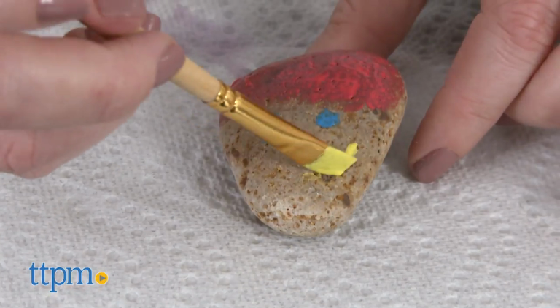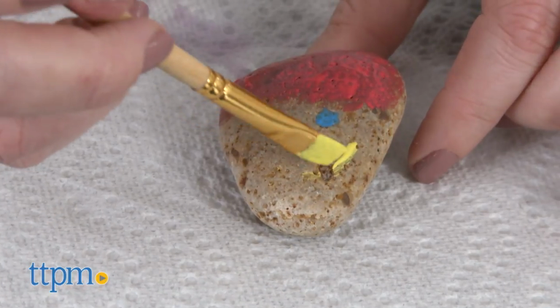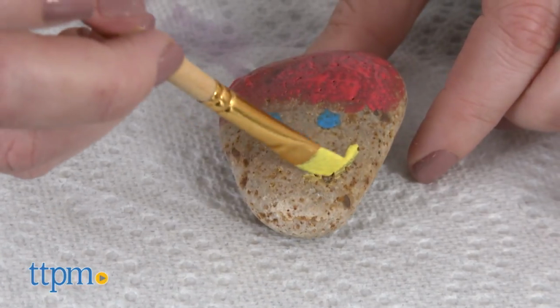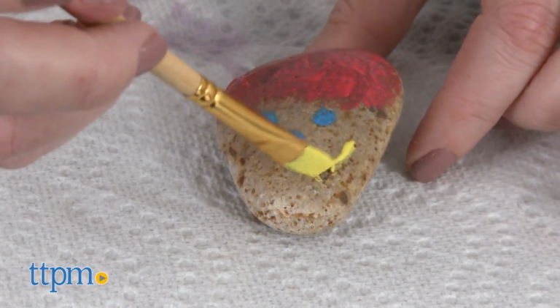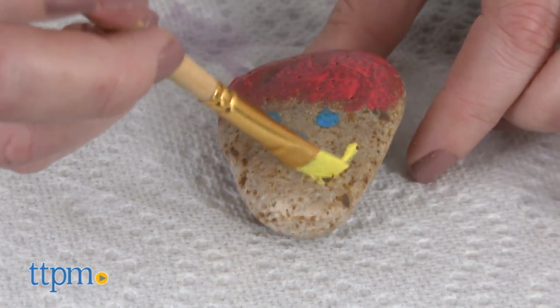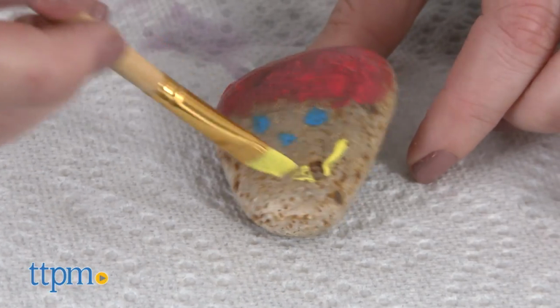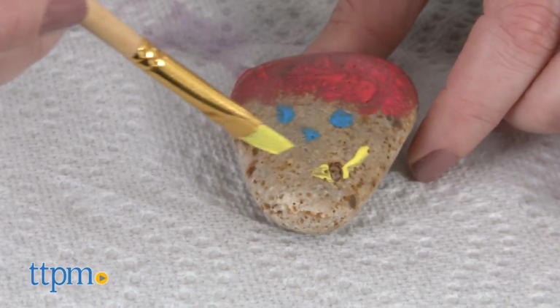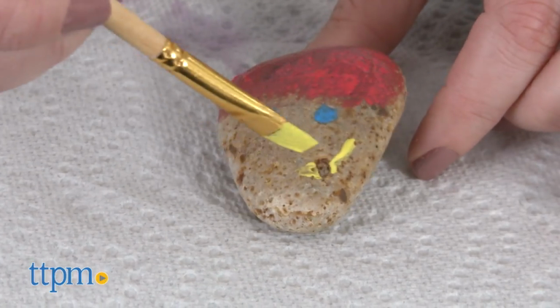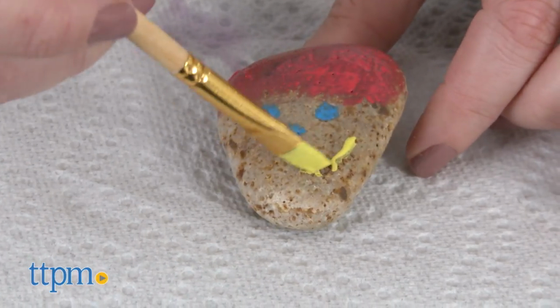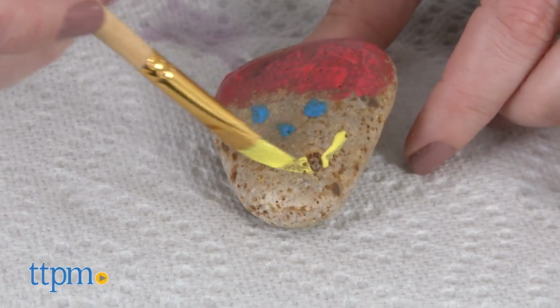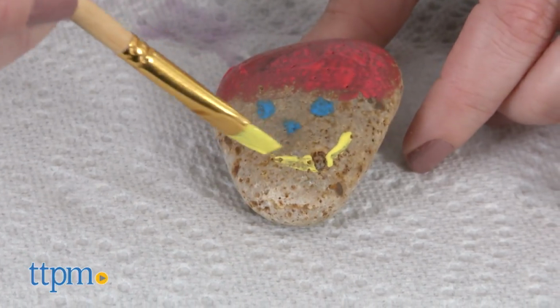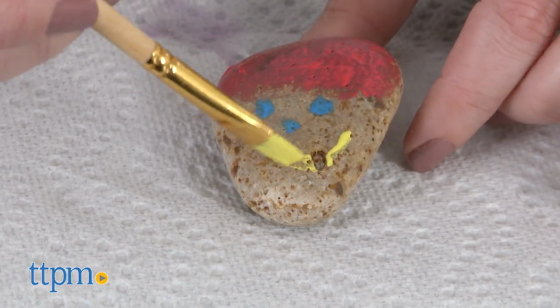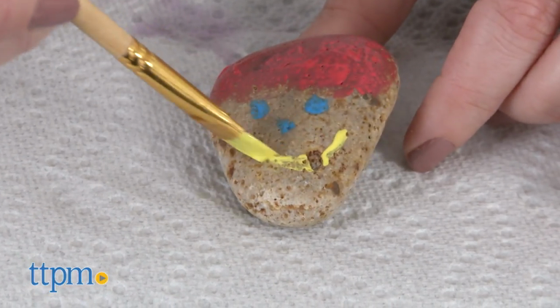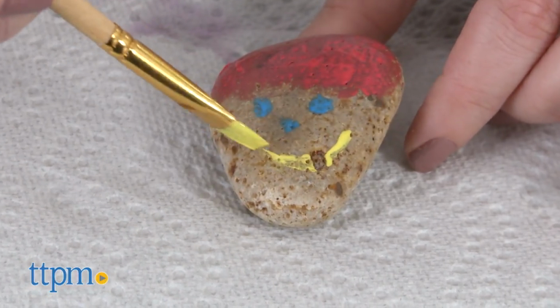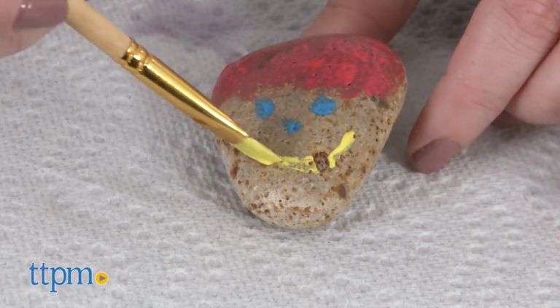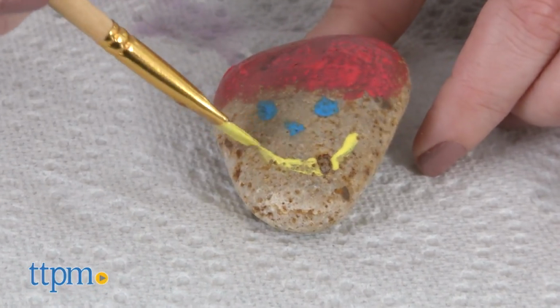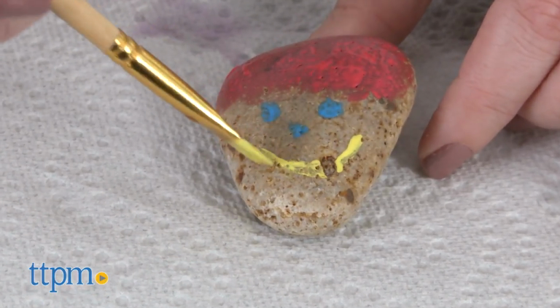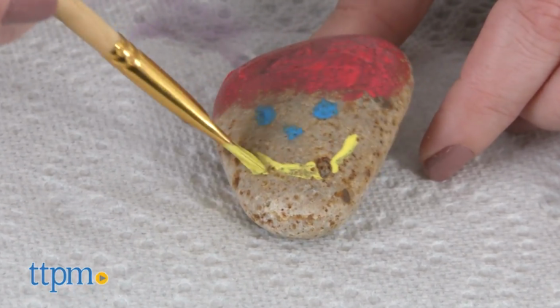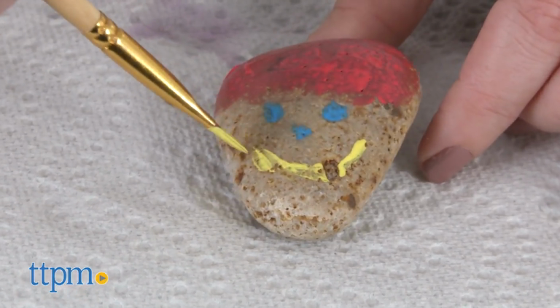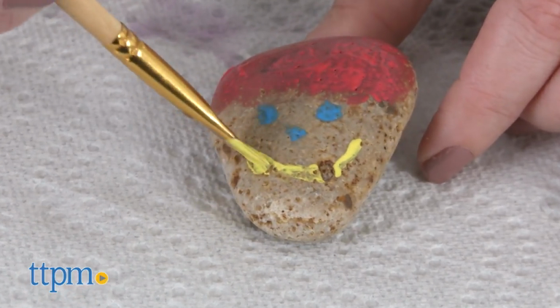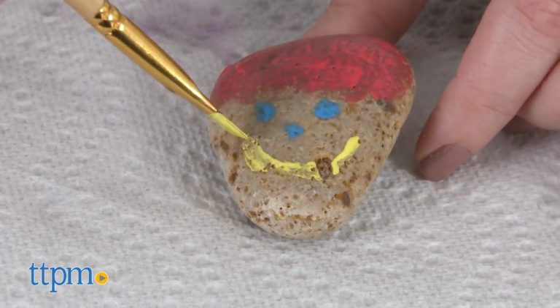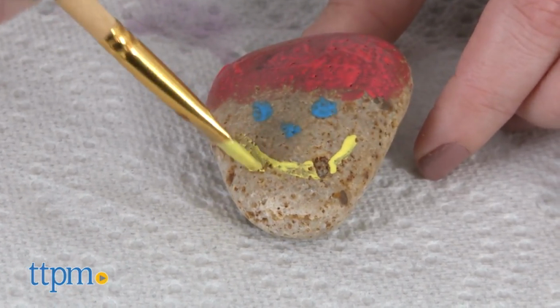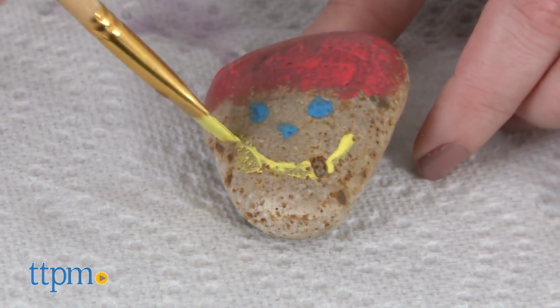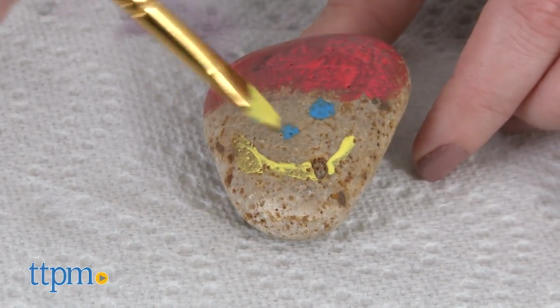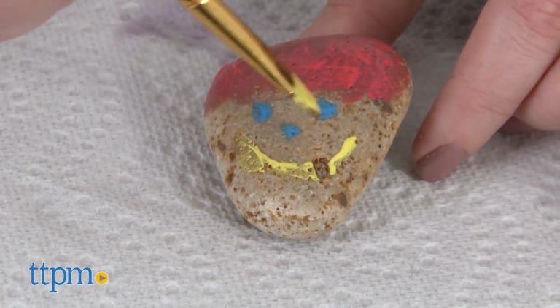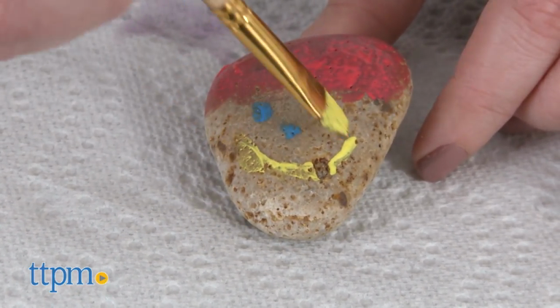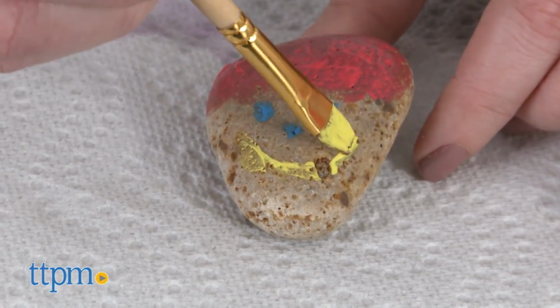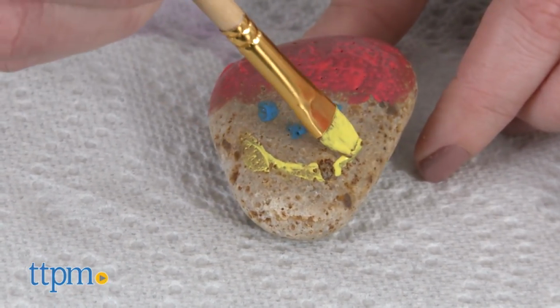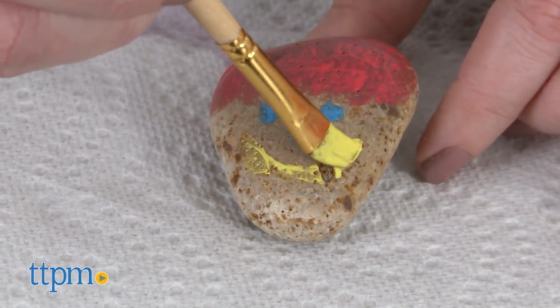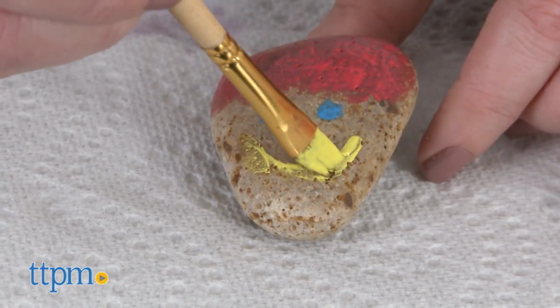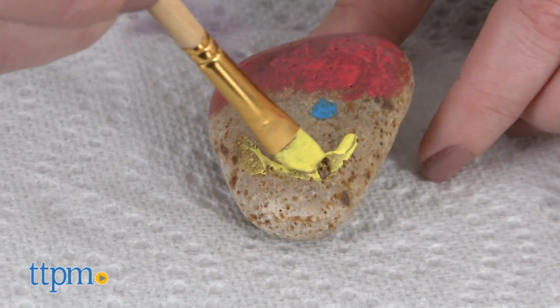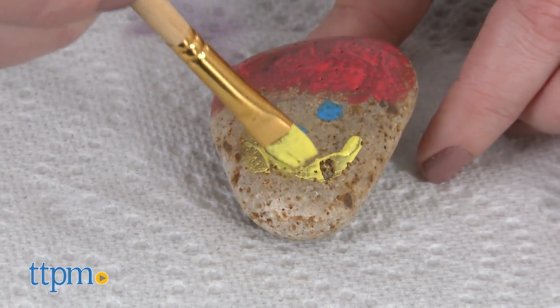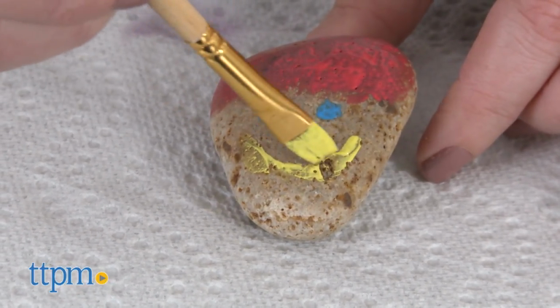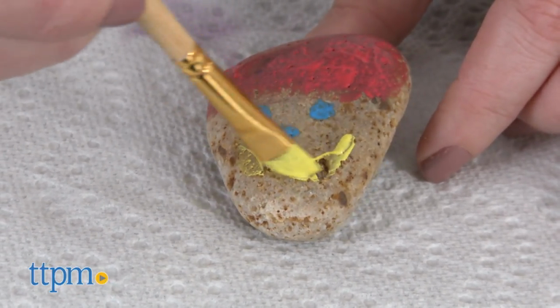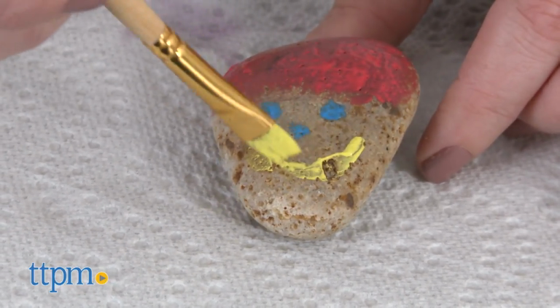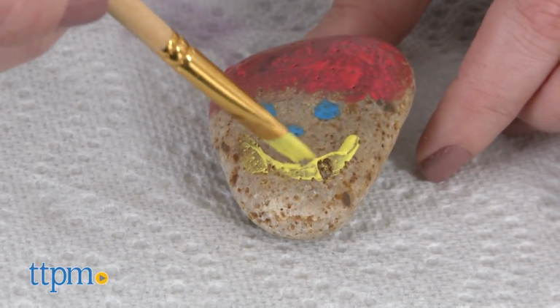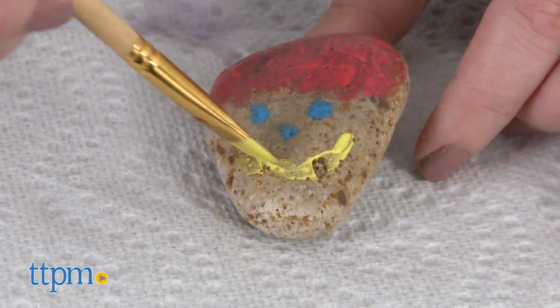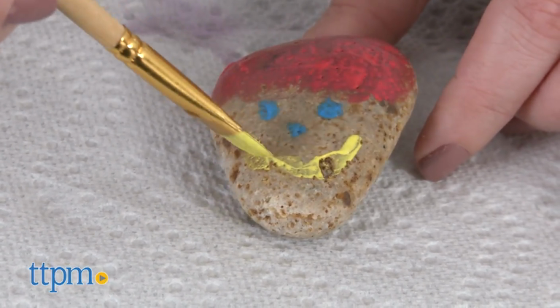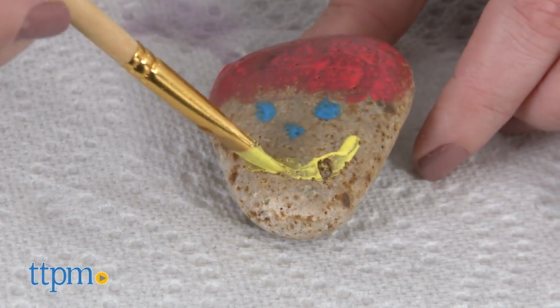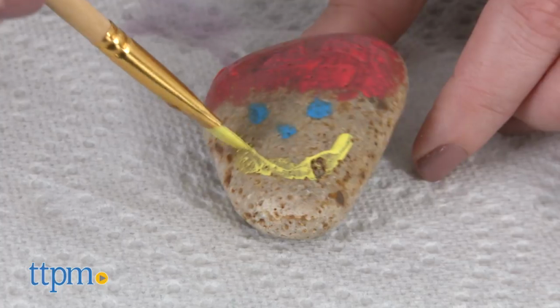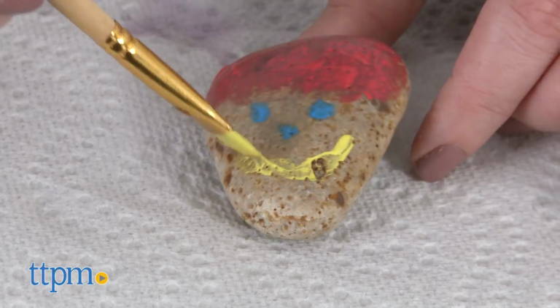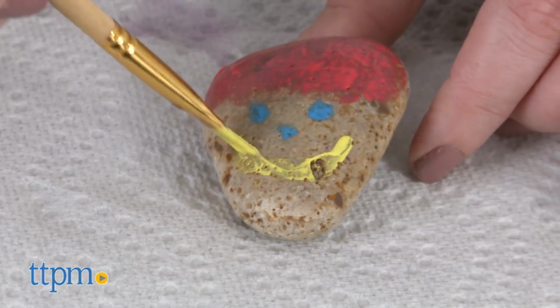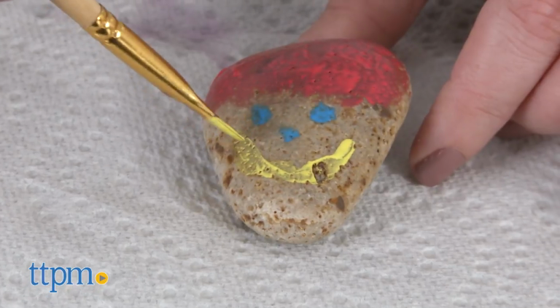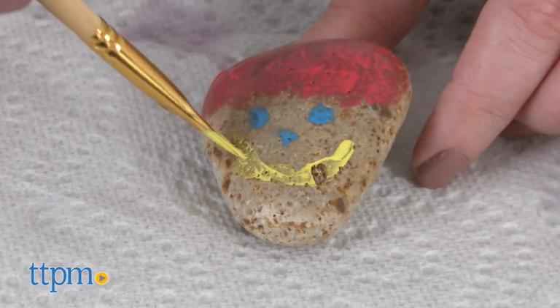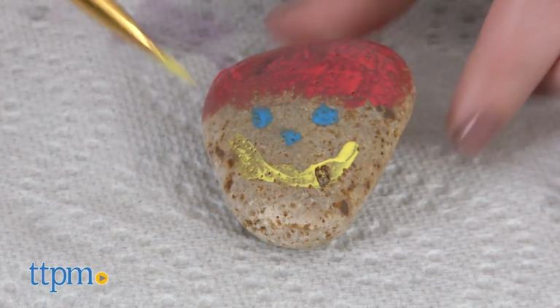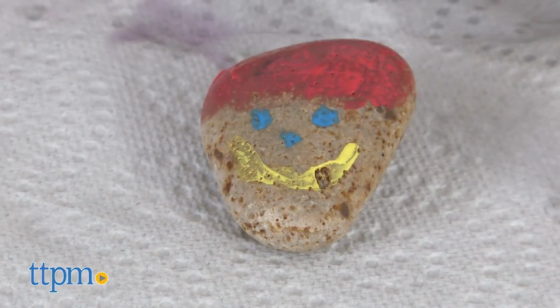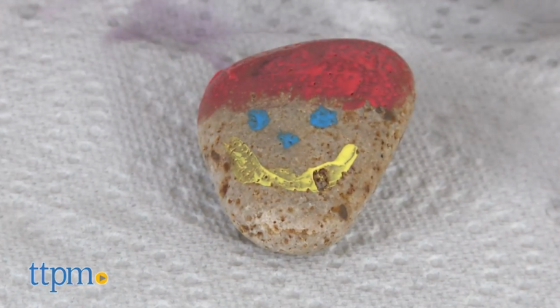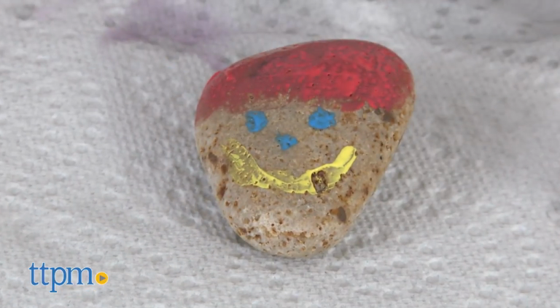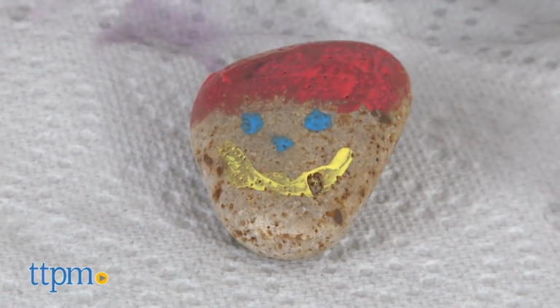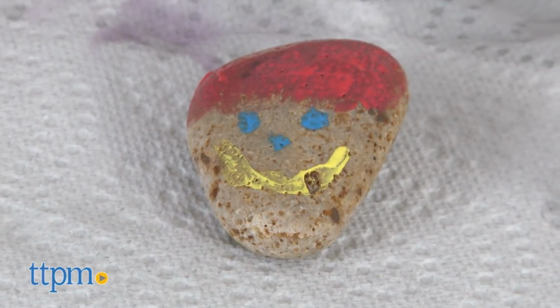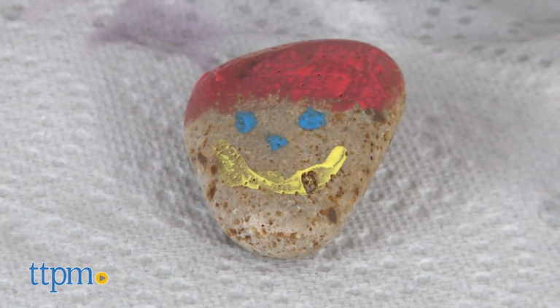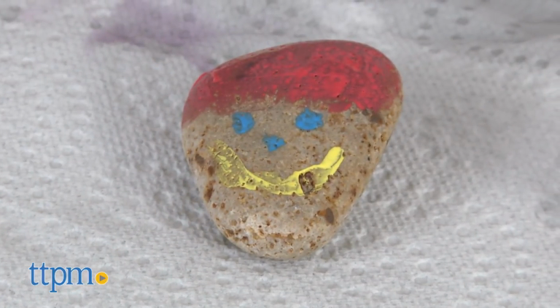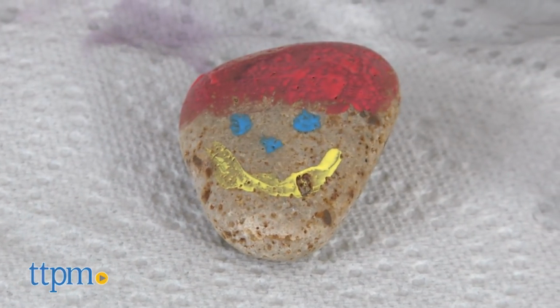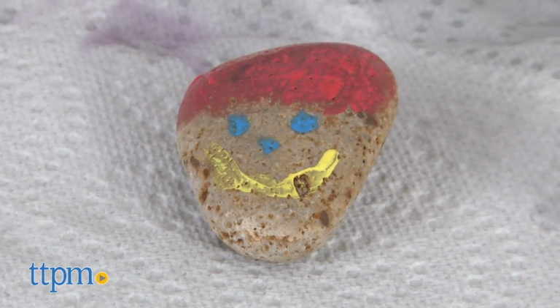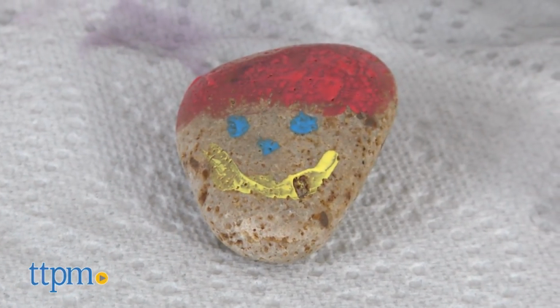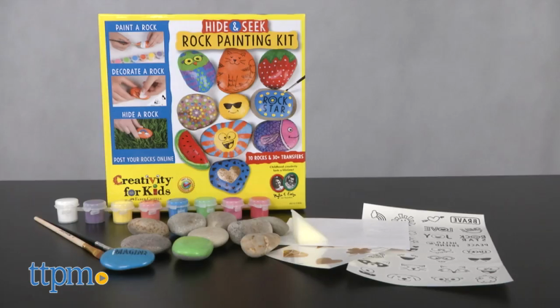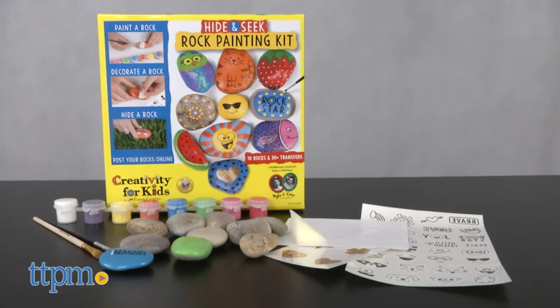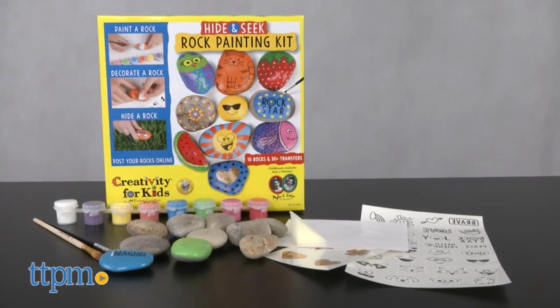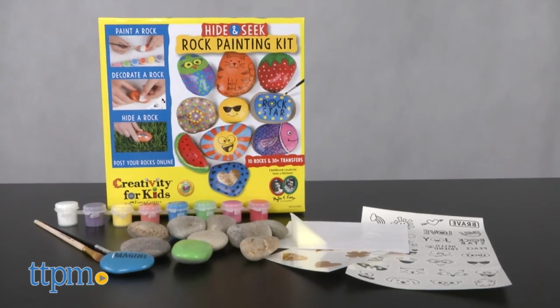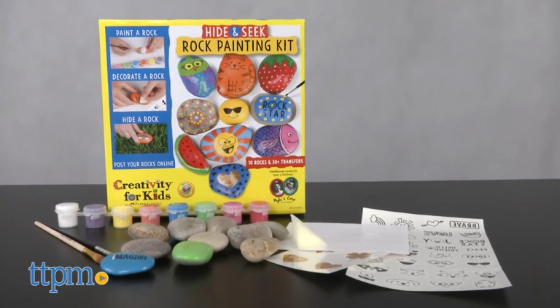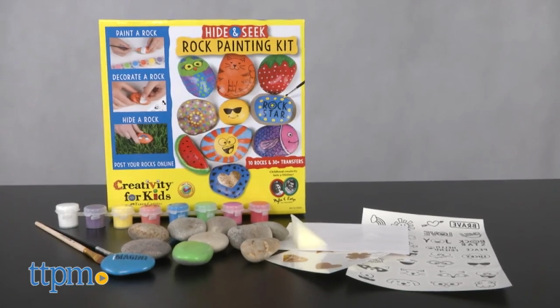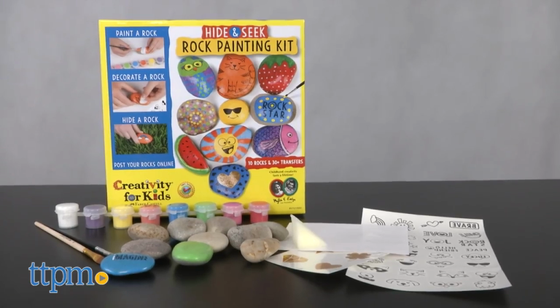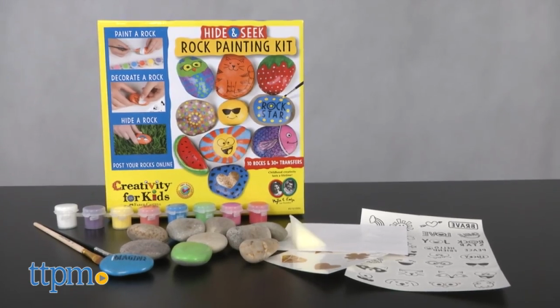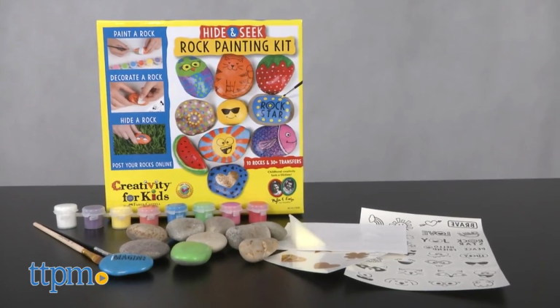These are rocks that people have painted with positive messages or happy images, and then hidden around the neighborhood for others to find, thereby spreading positivity and kindness.